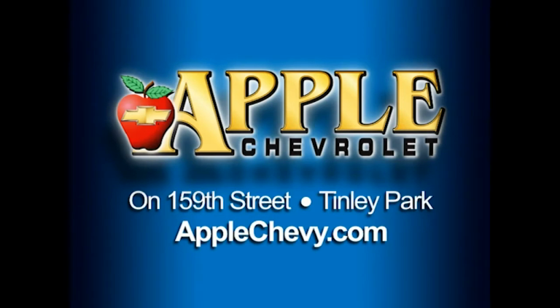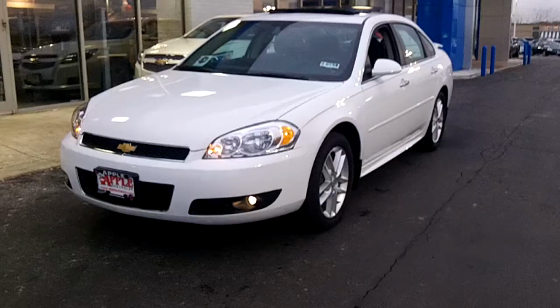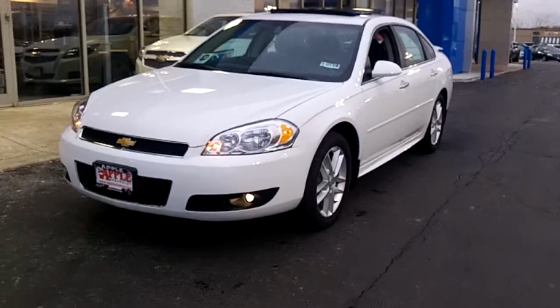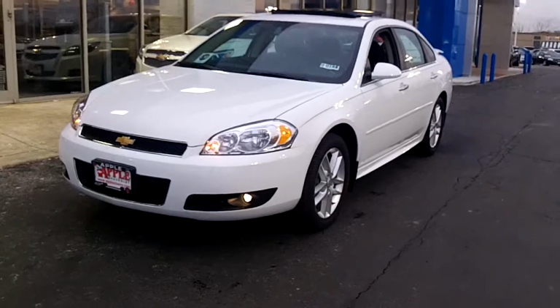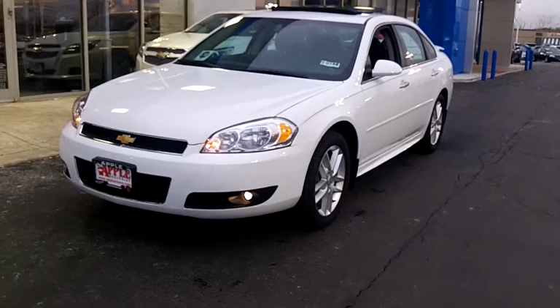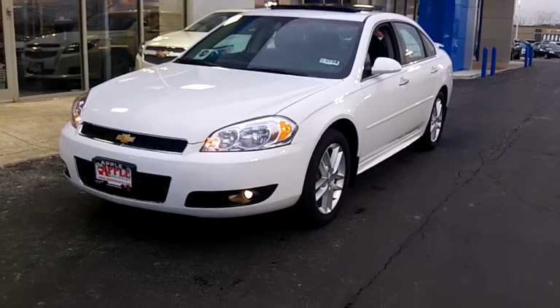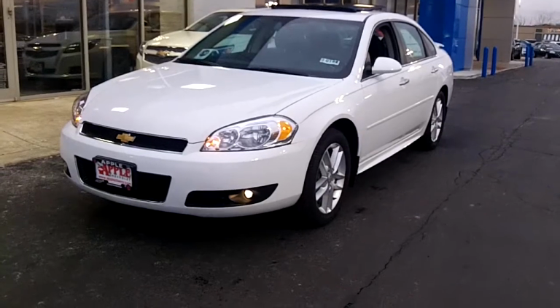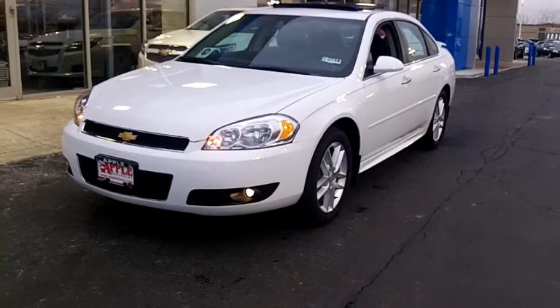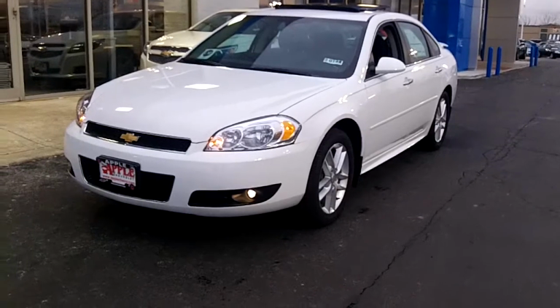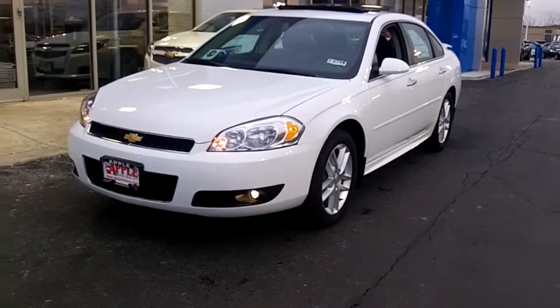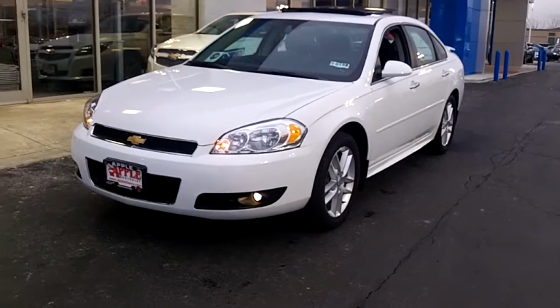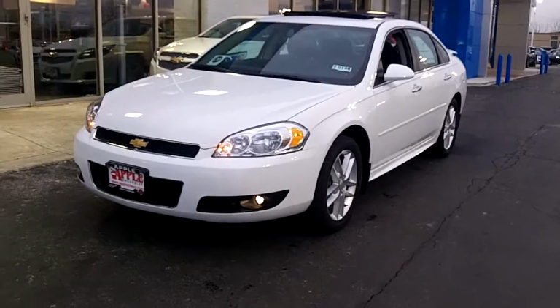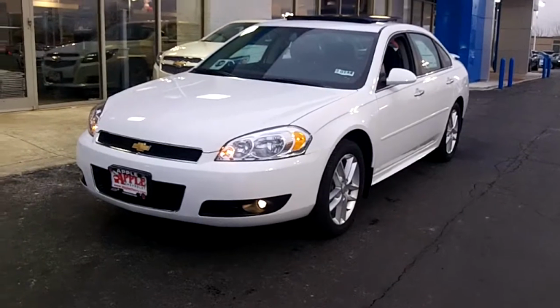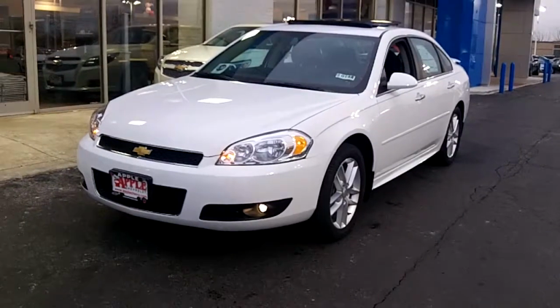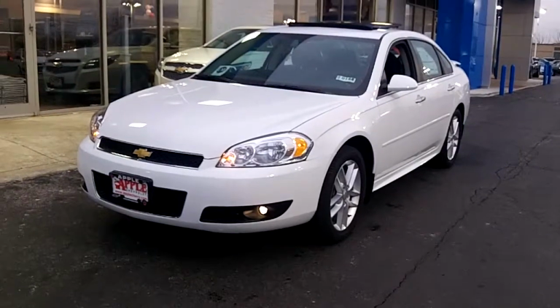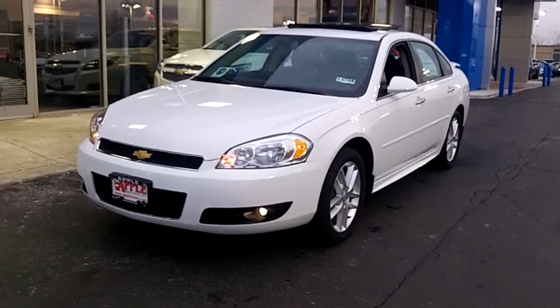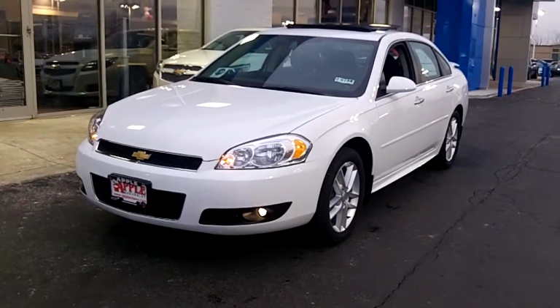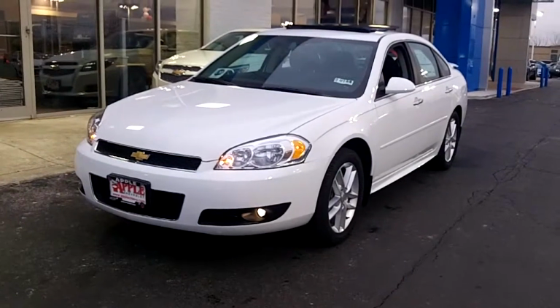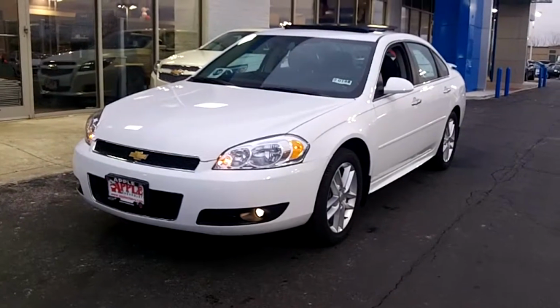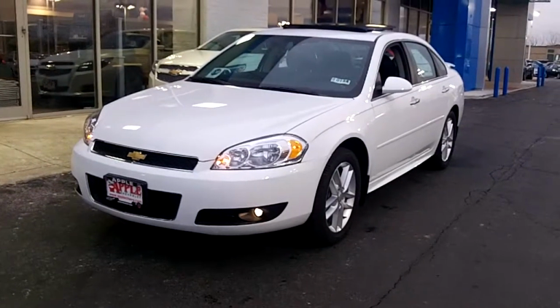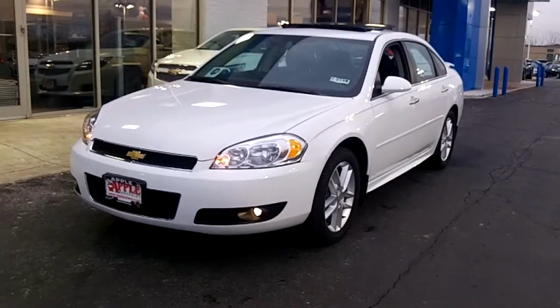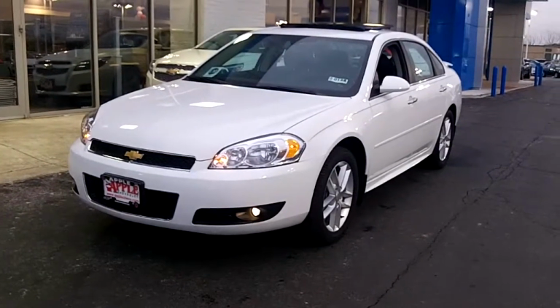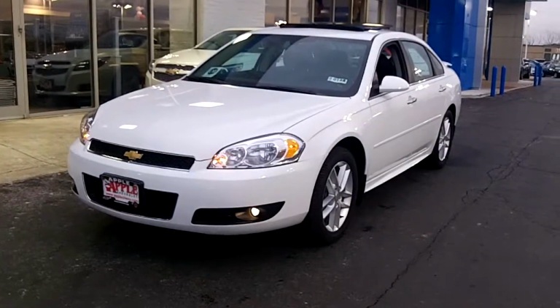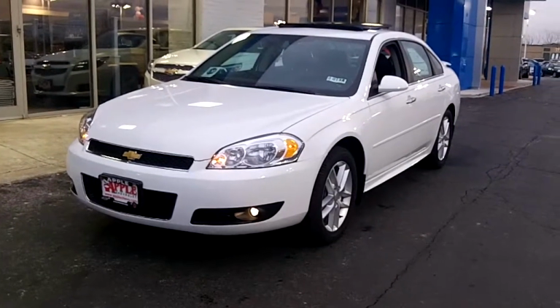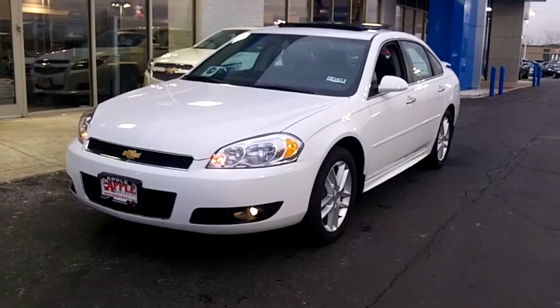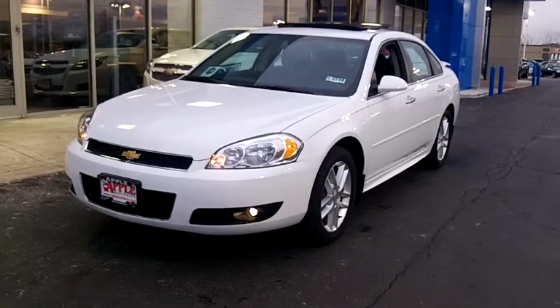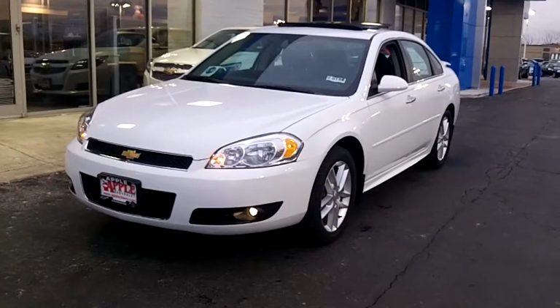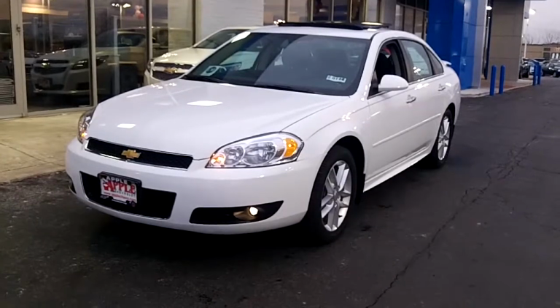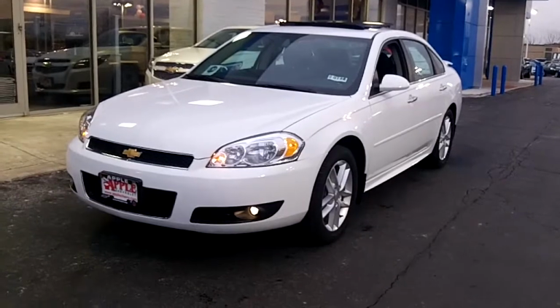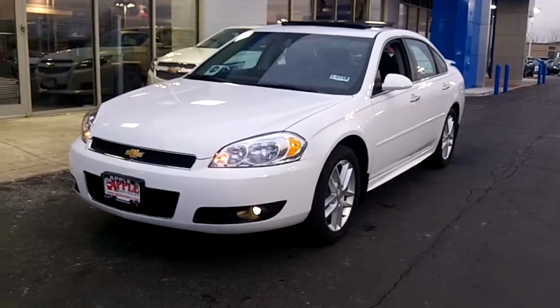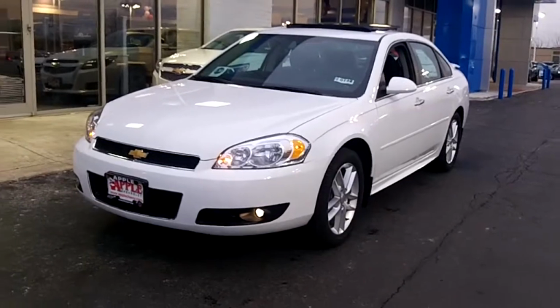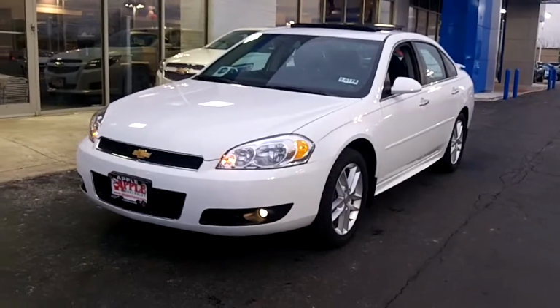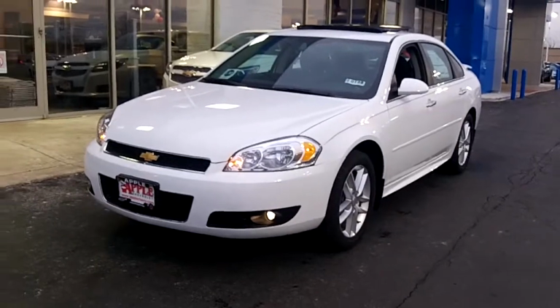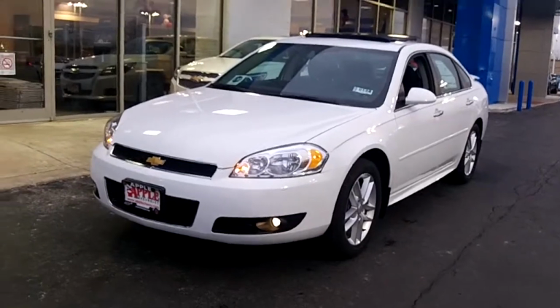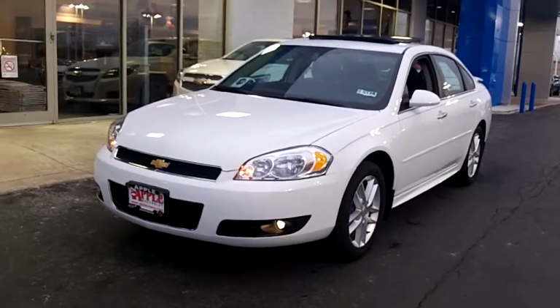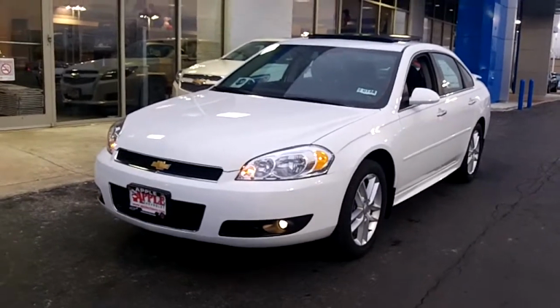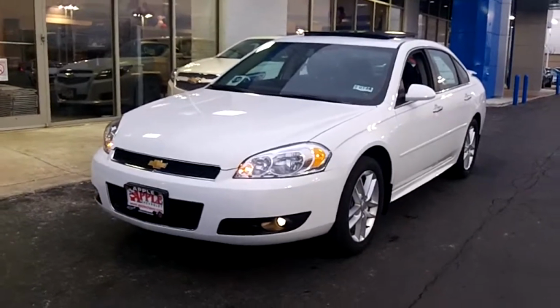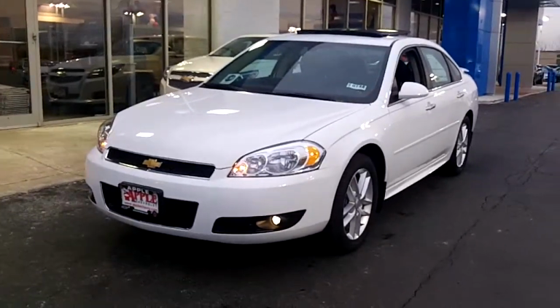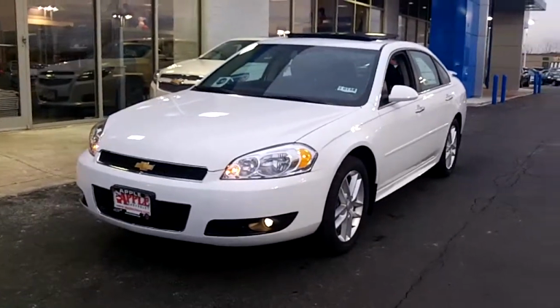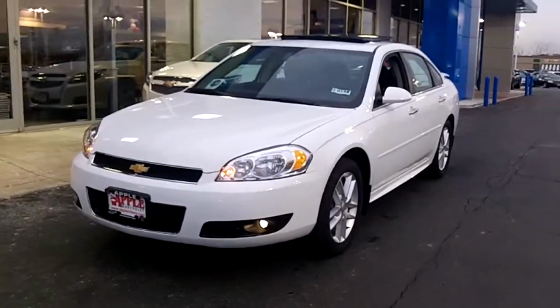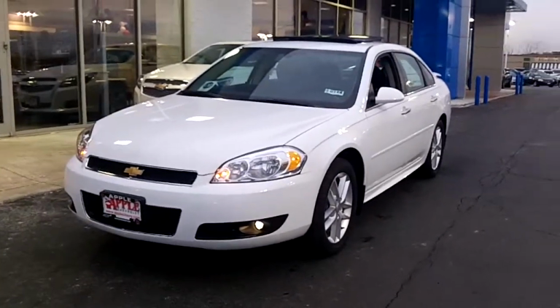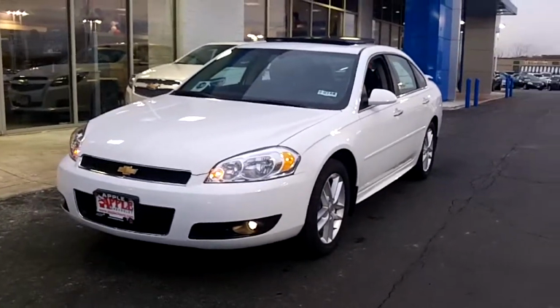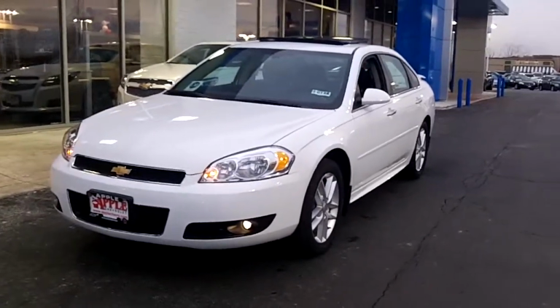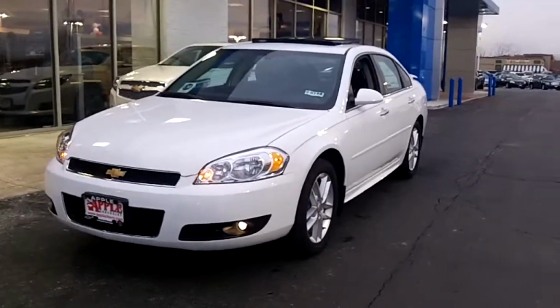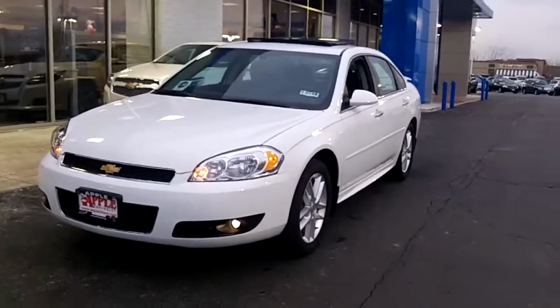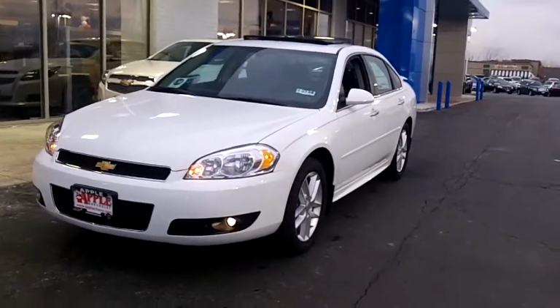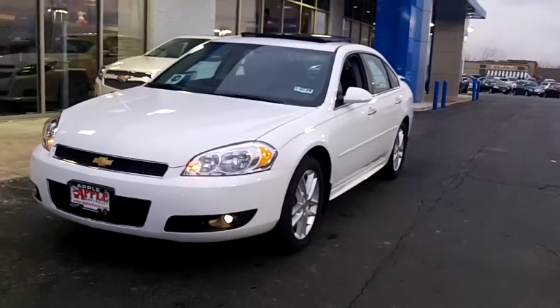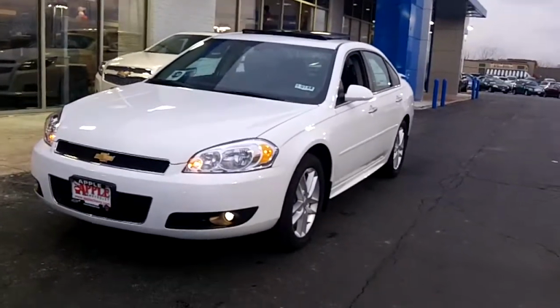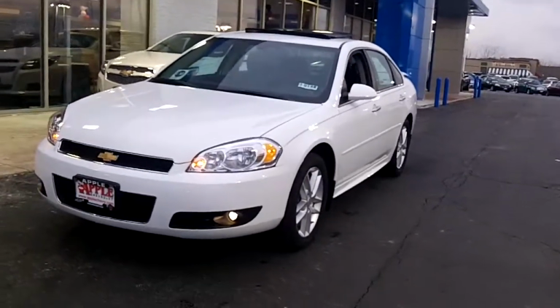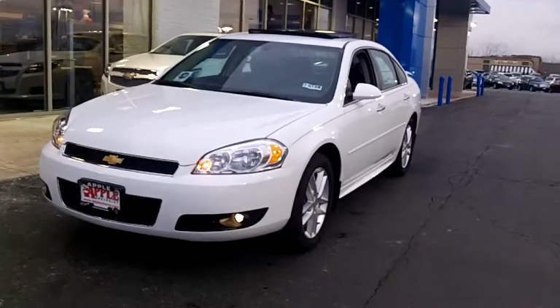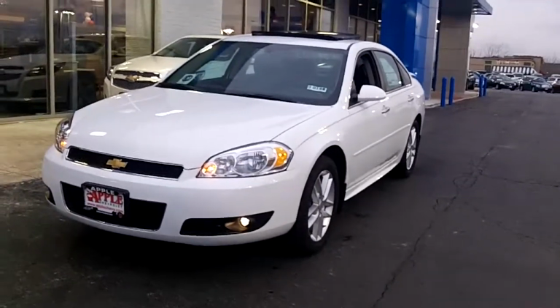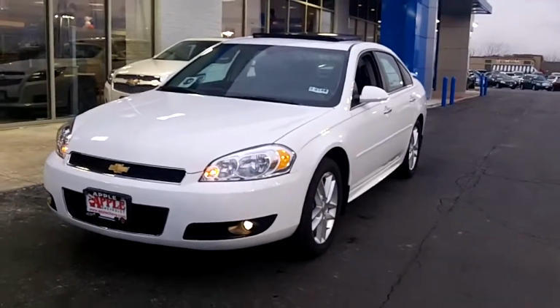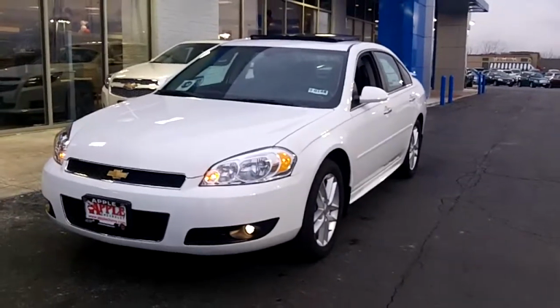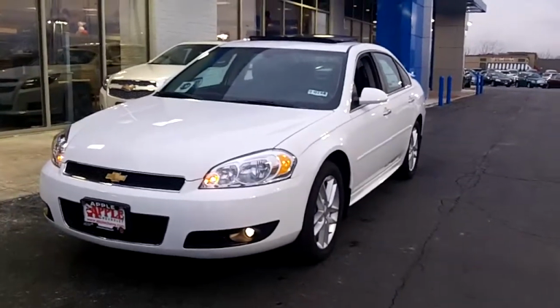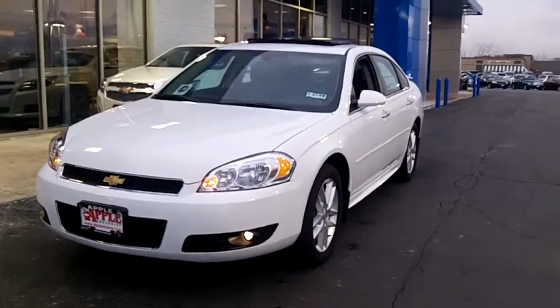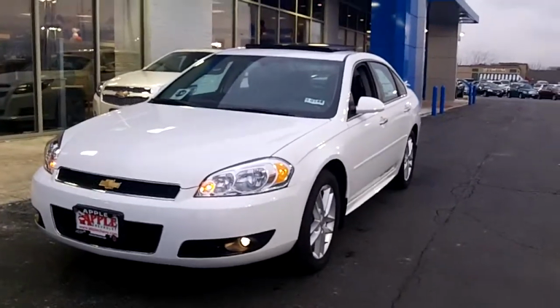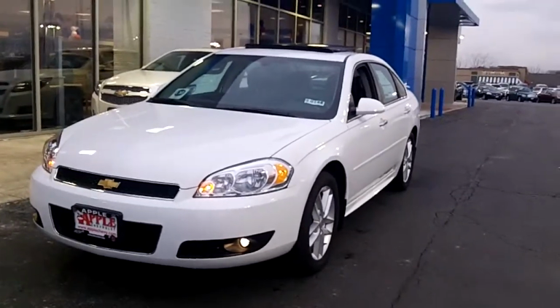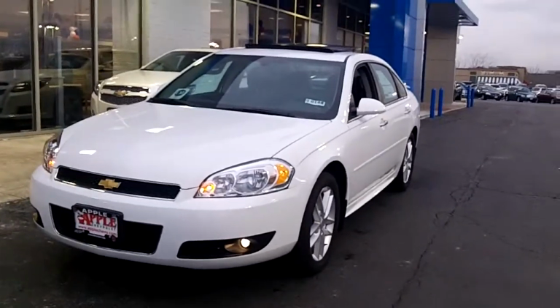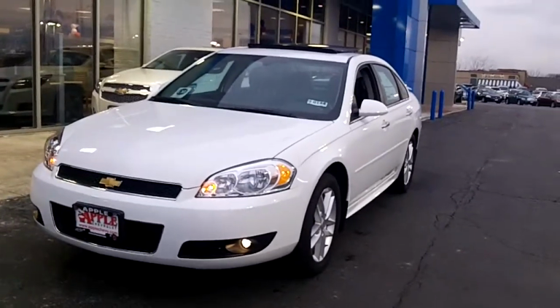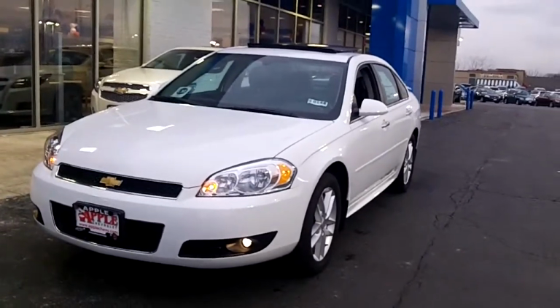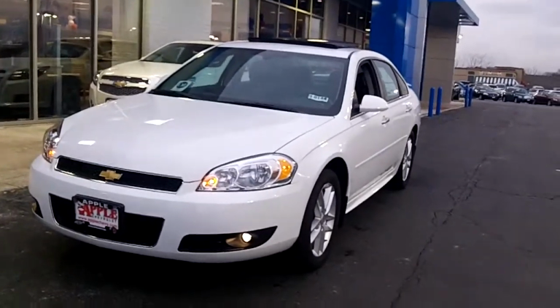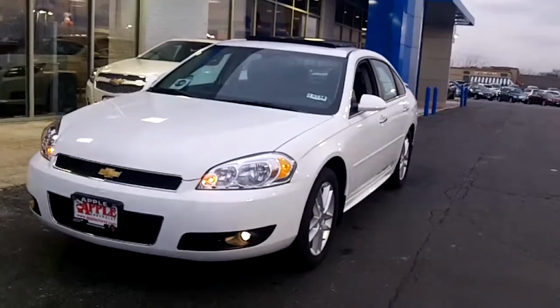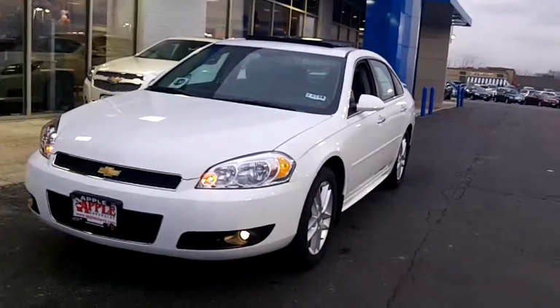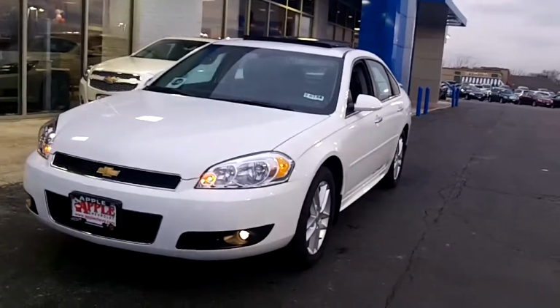Hi Paul, it's Dan Dignan. I'm here at Apple Chevrolet with the 2013 Chevy Impala LTZ that you picked out.